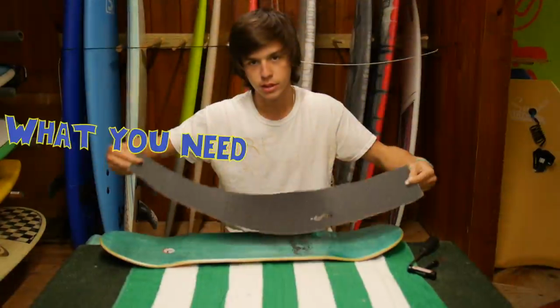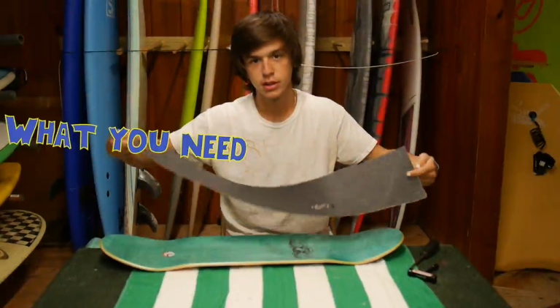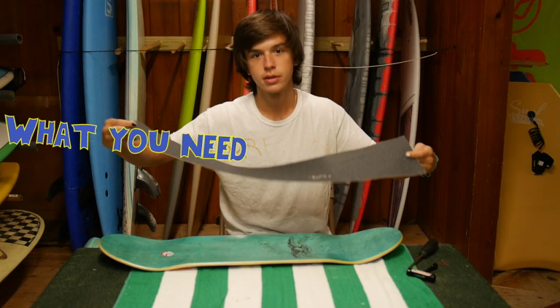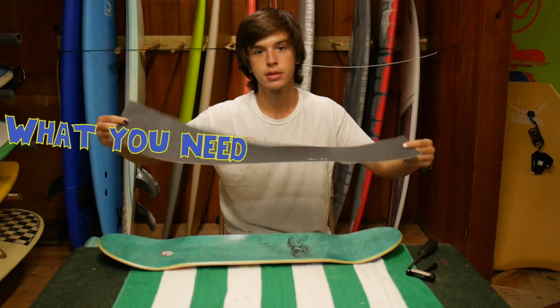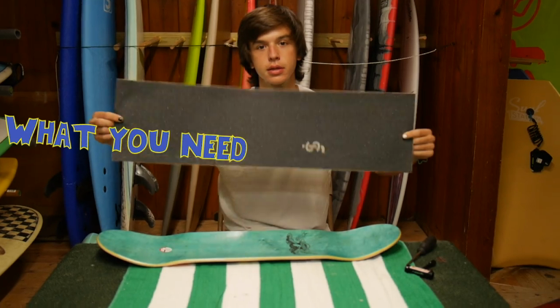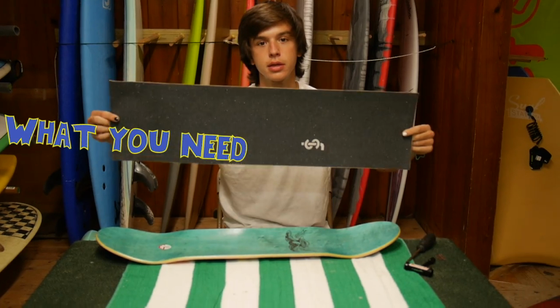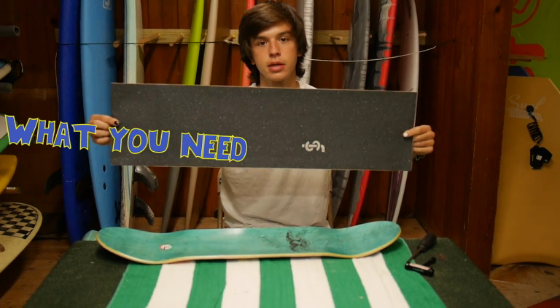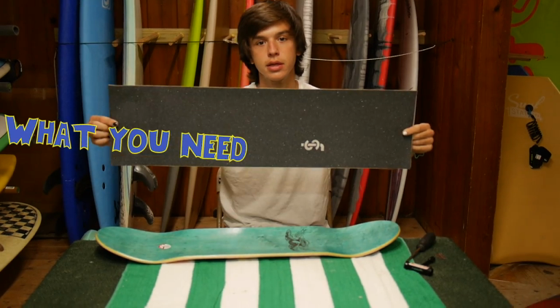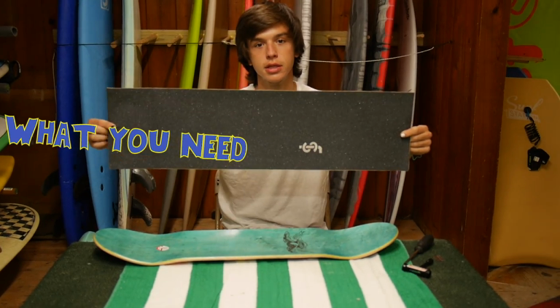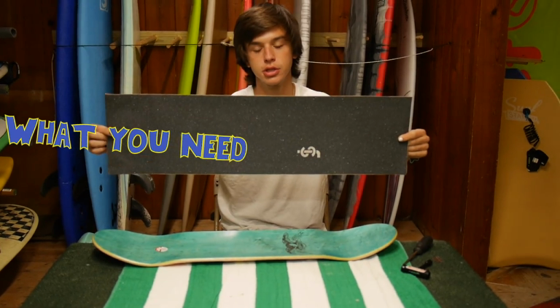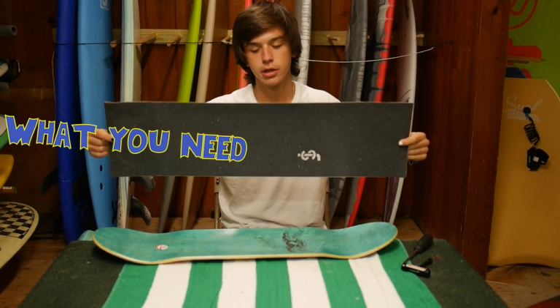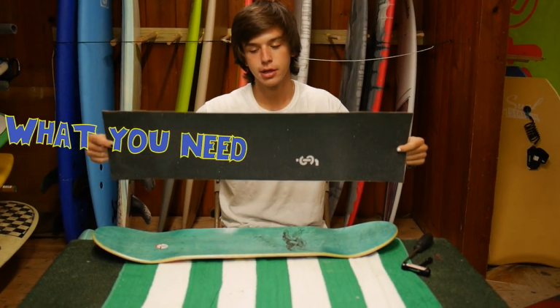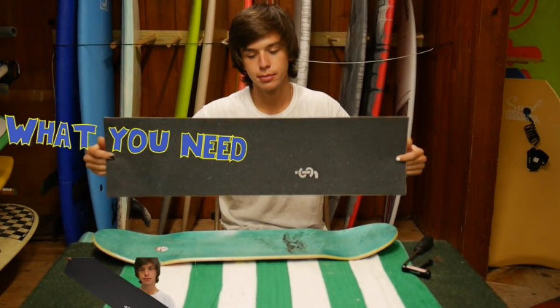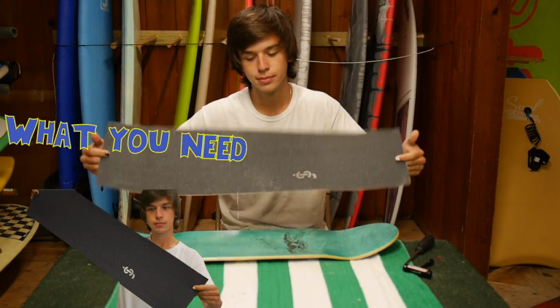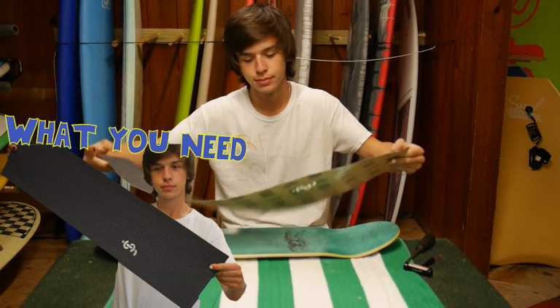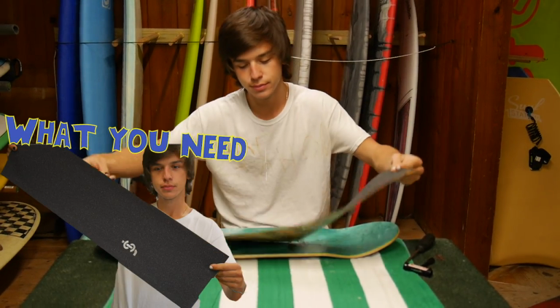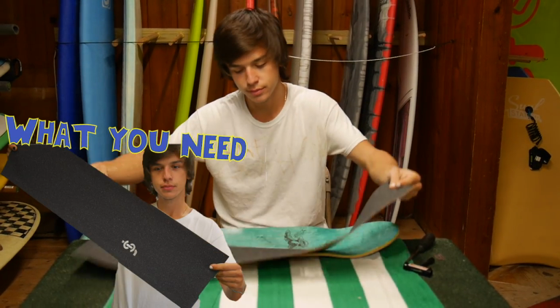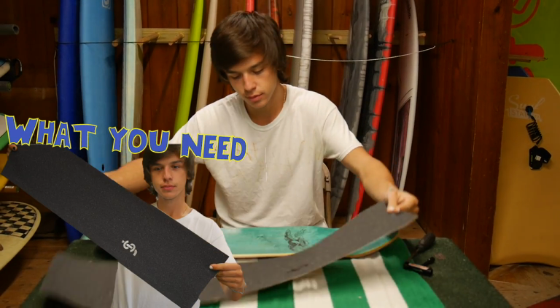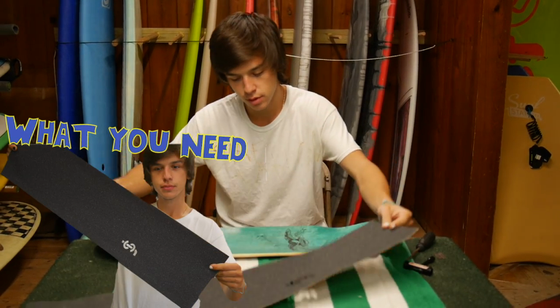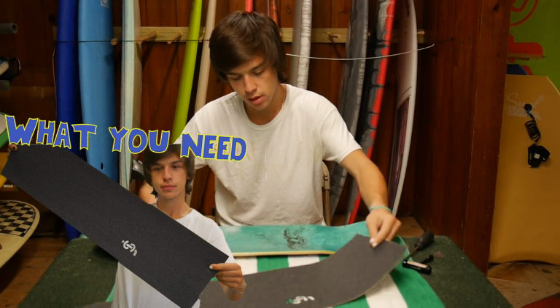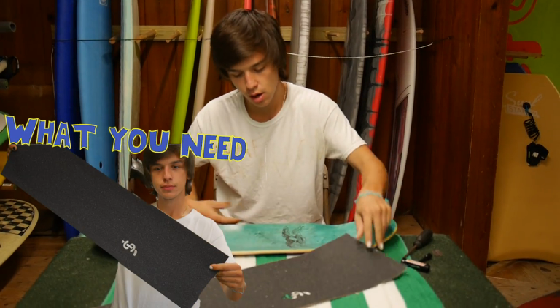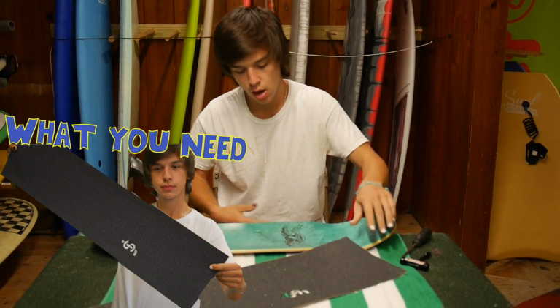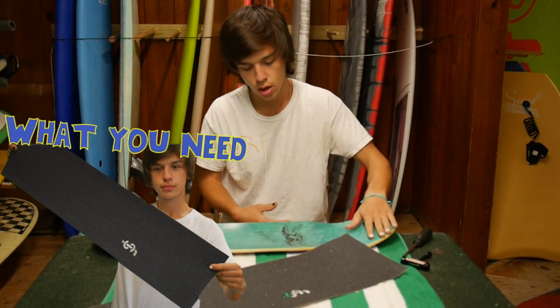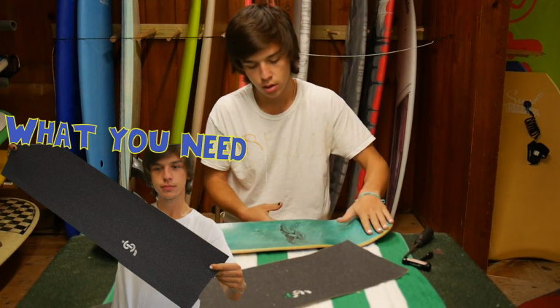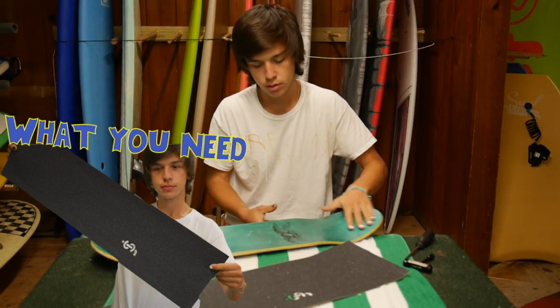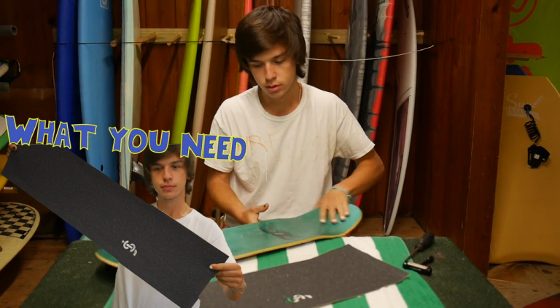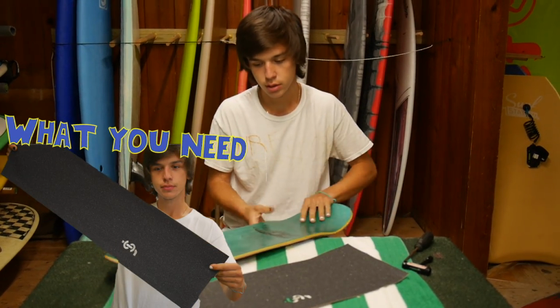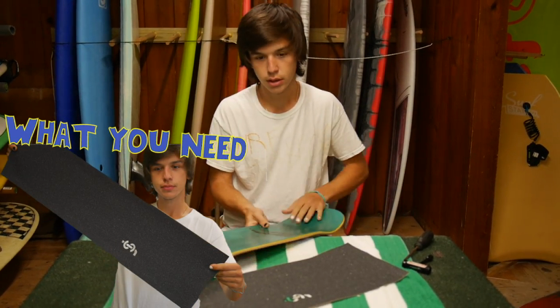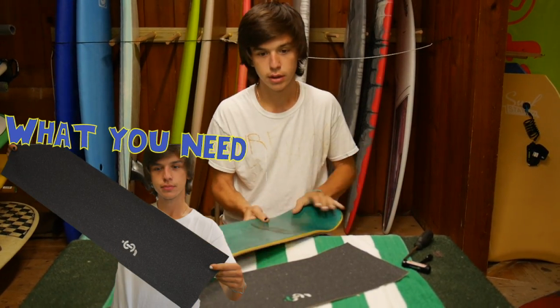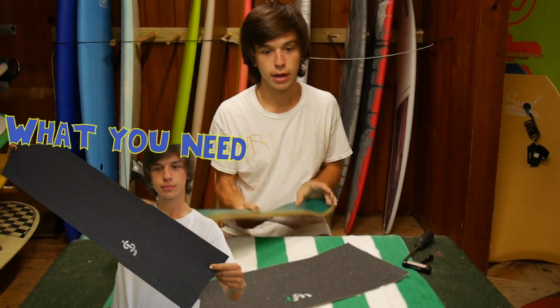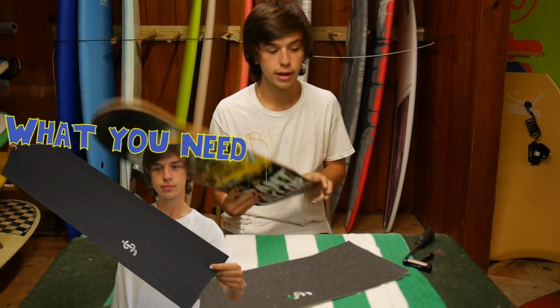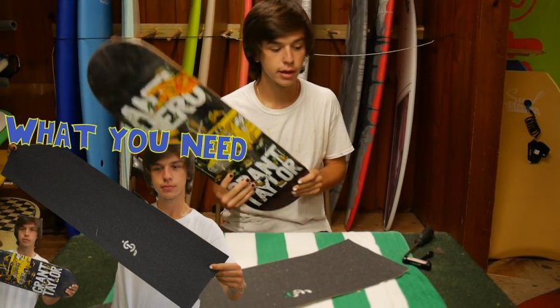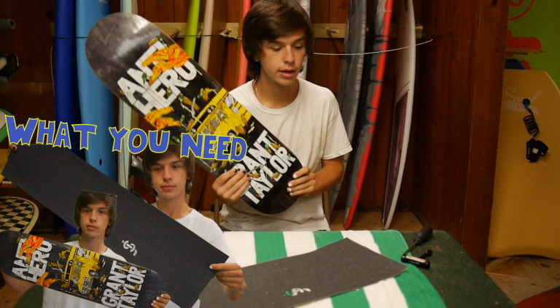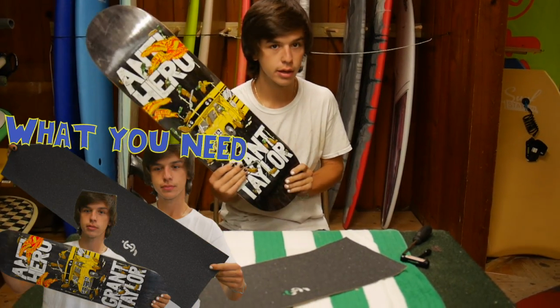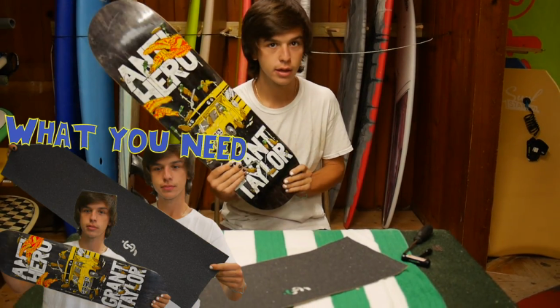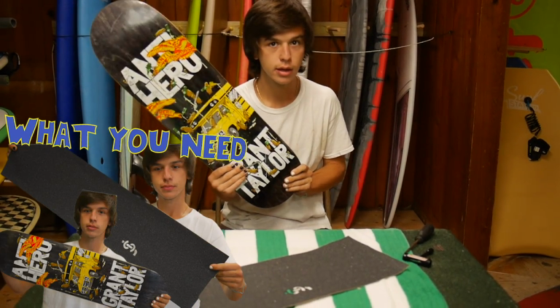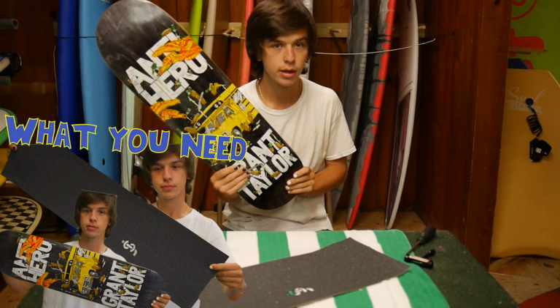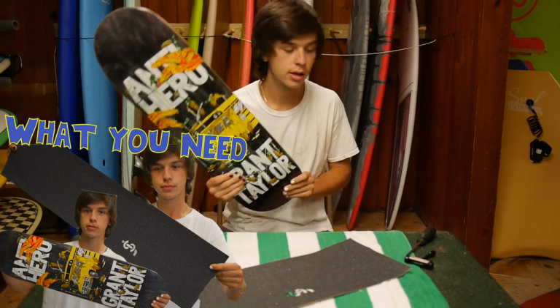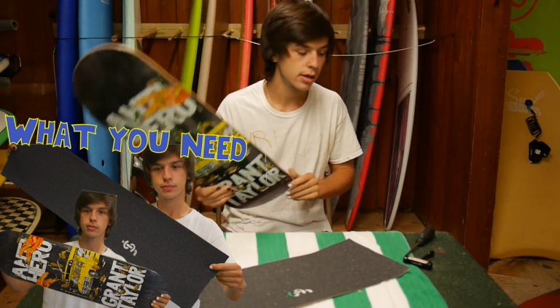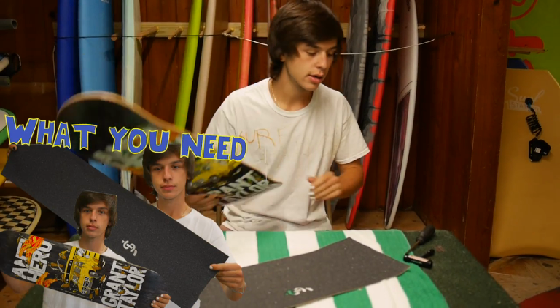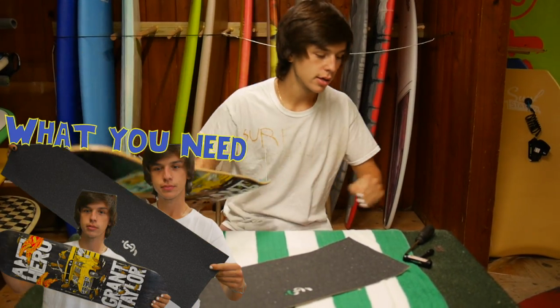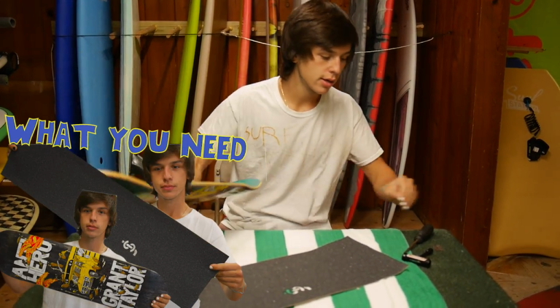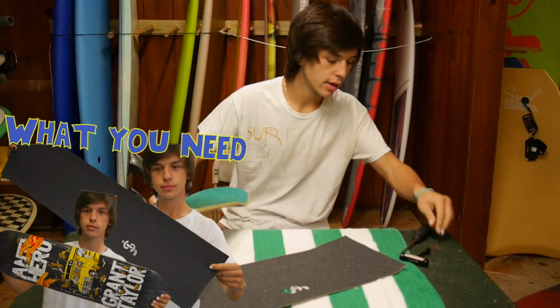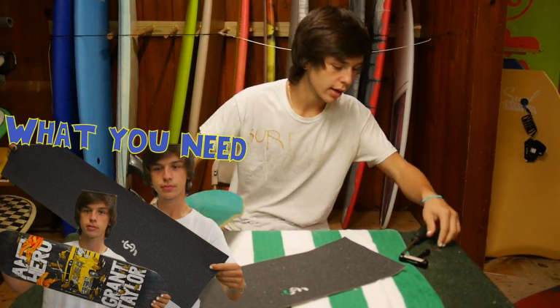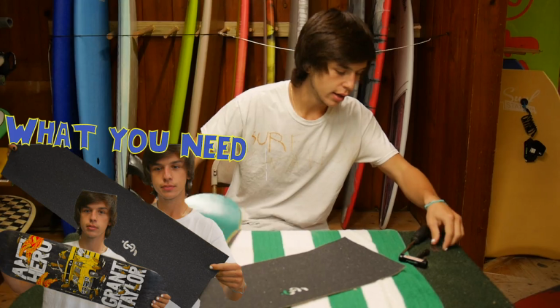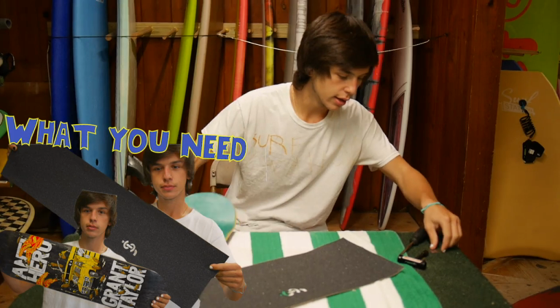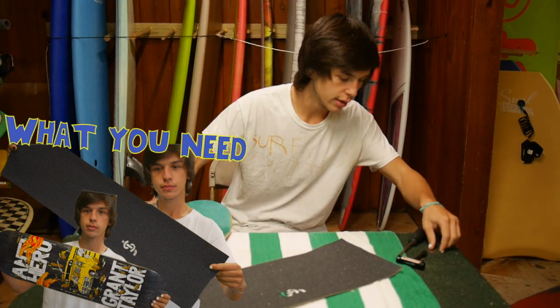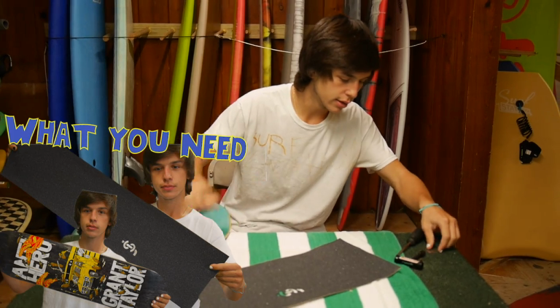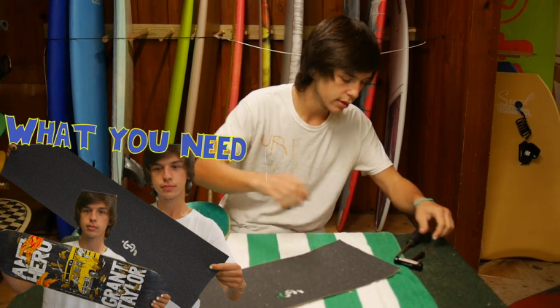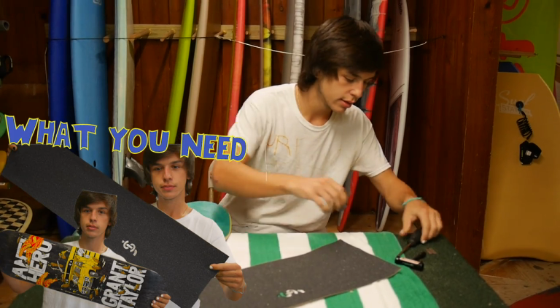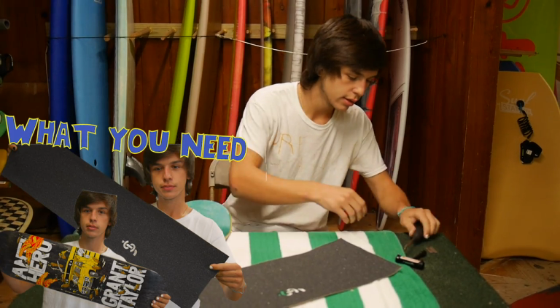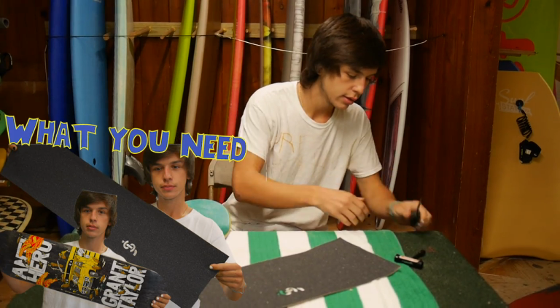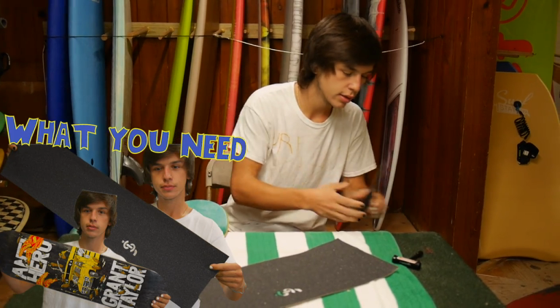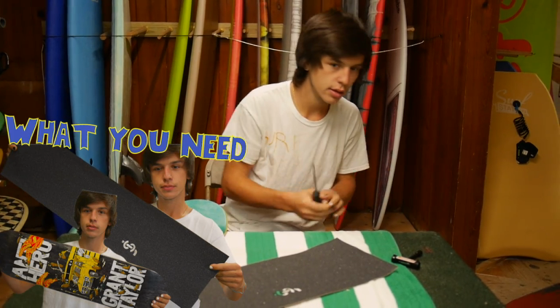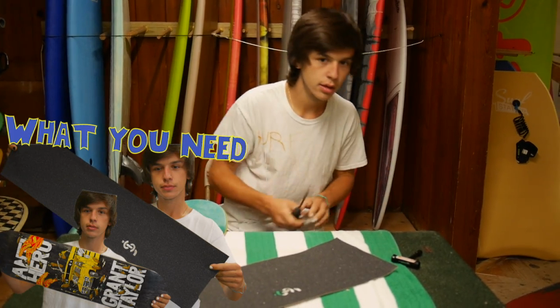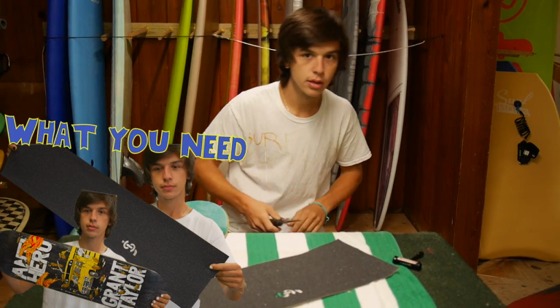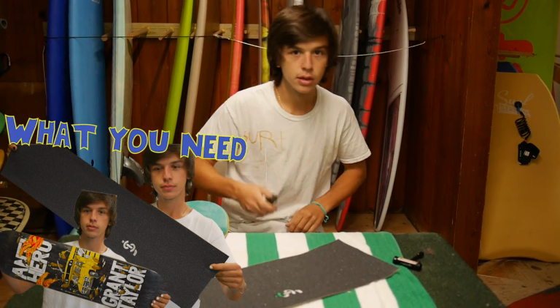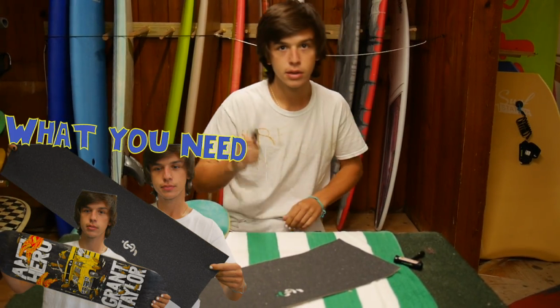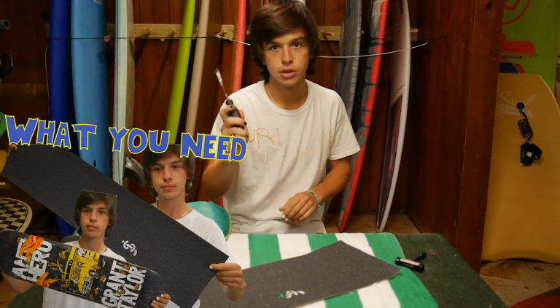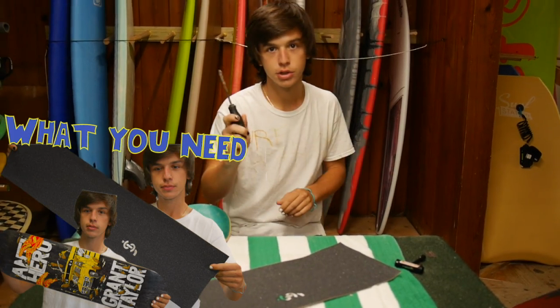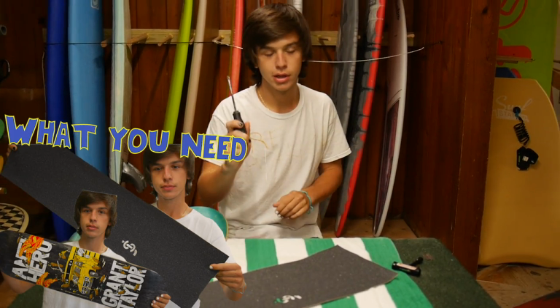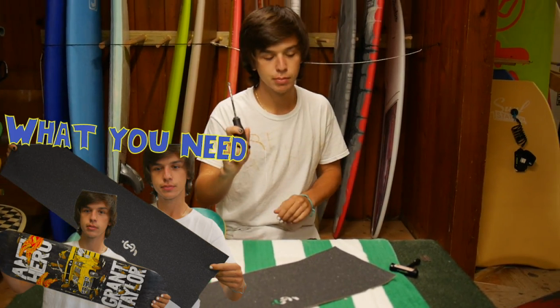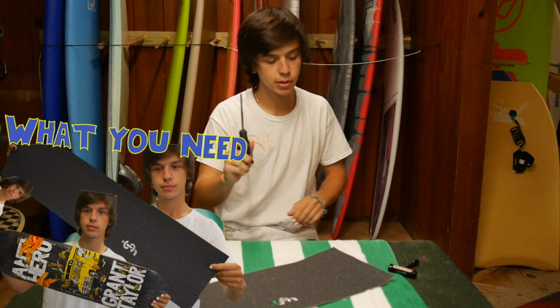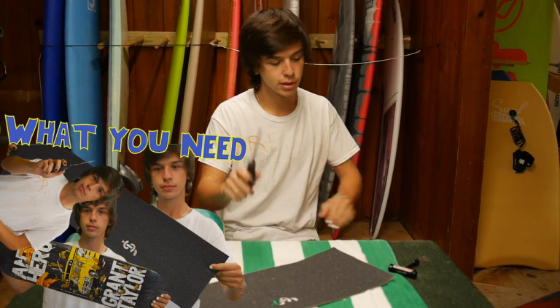First, you're going to need your grip, your deck, and your scraper.